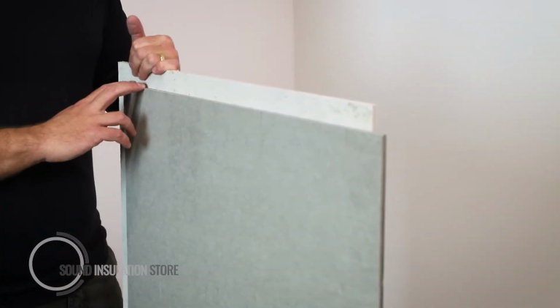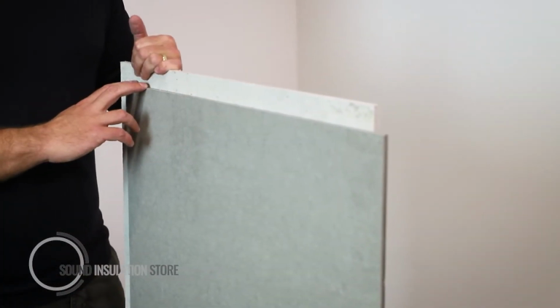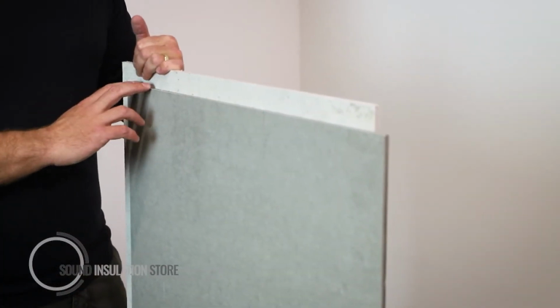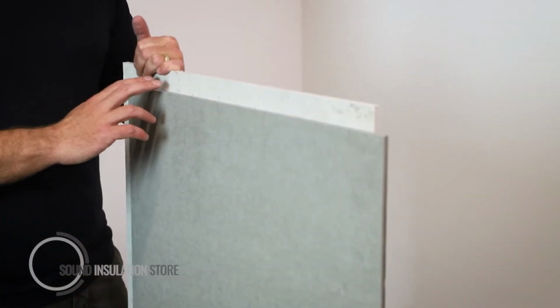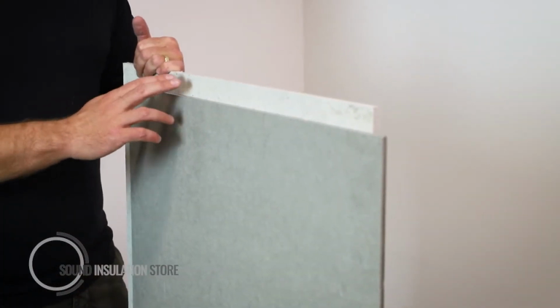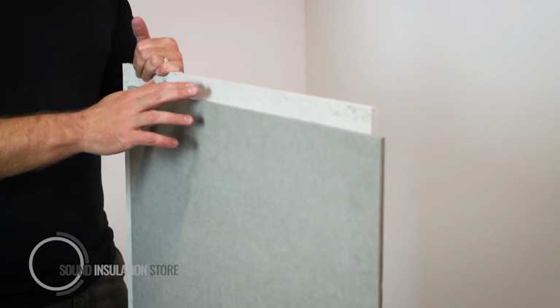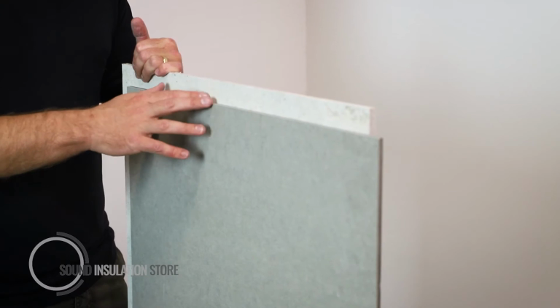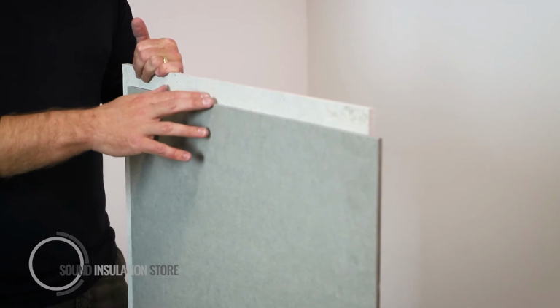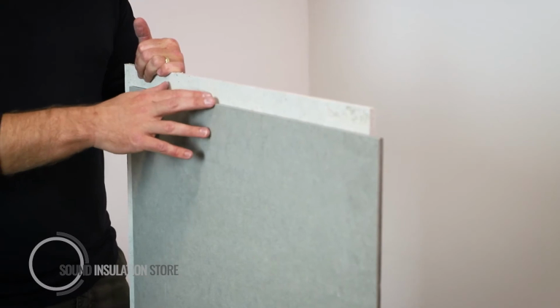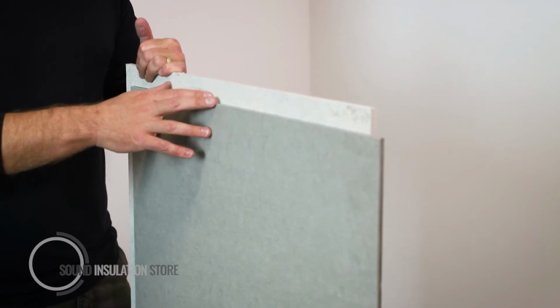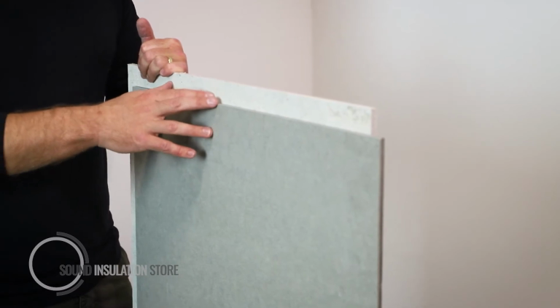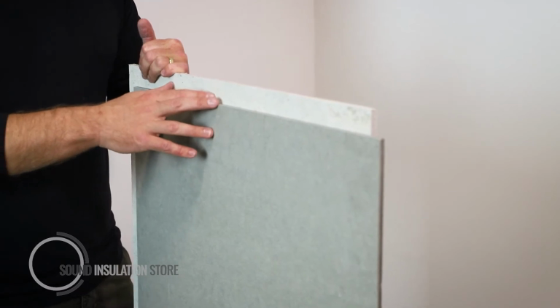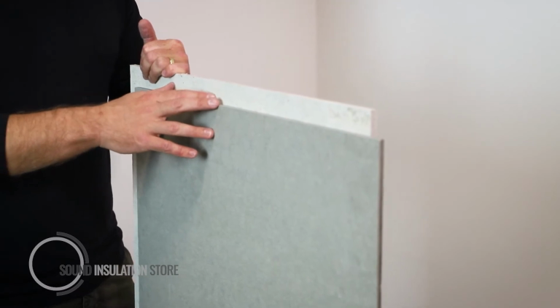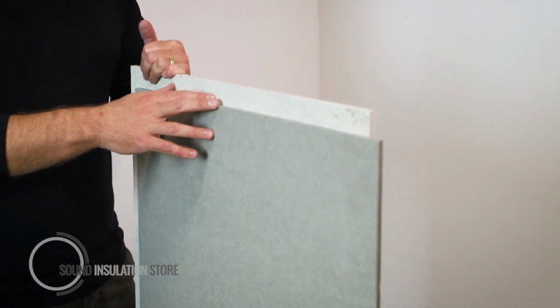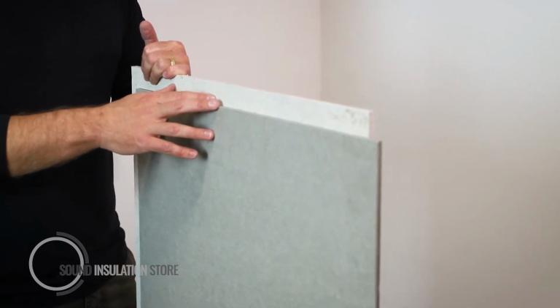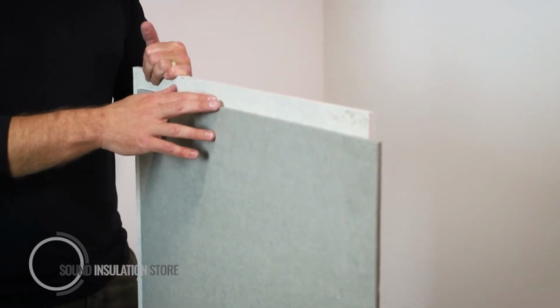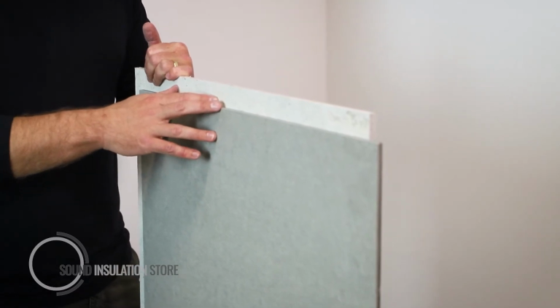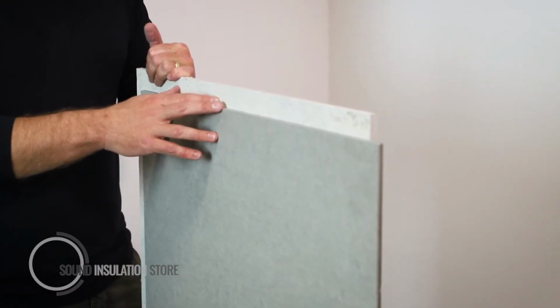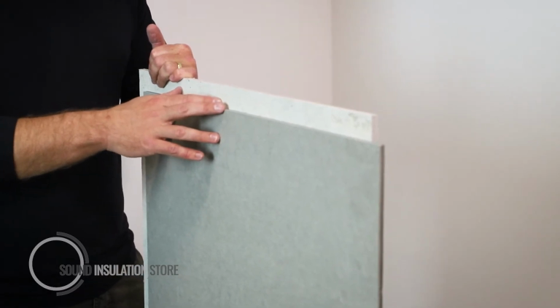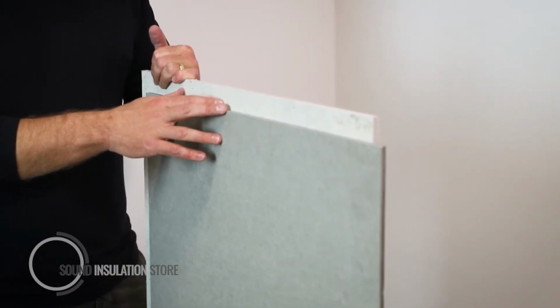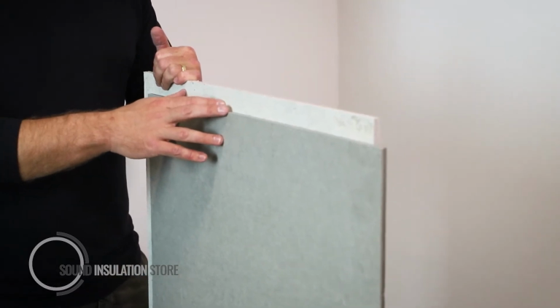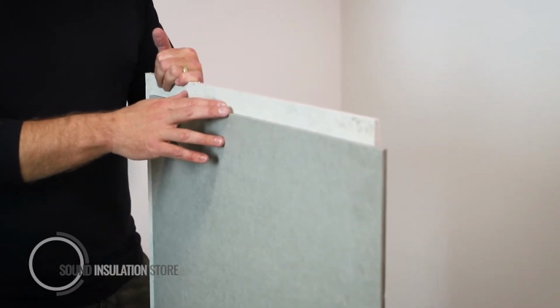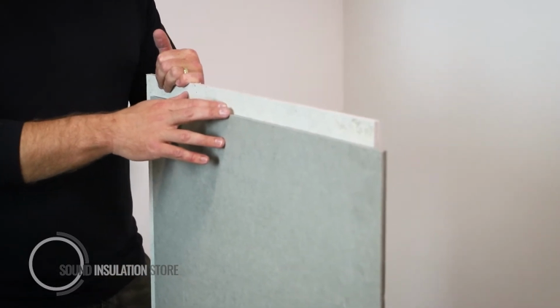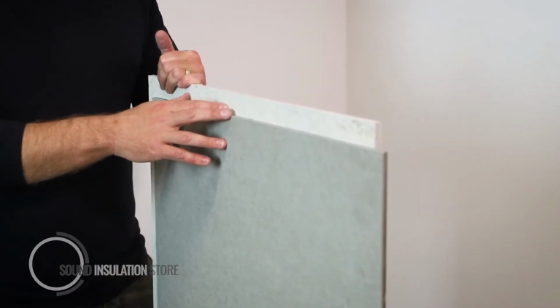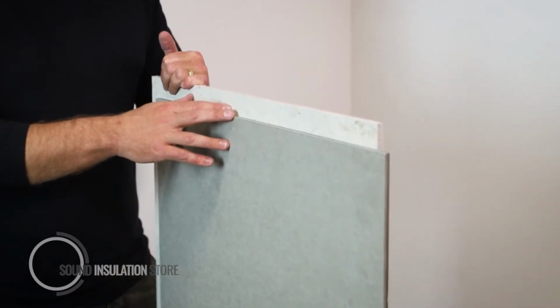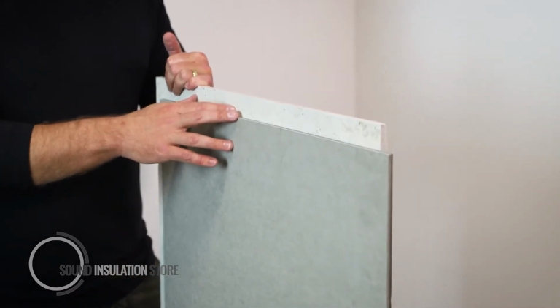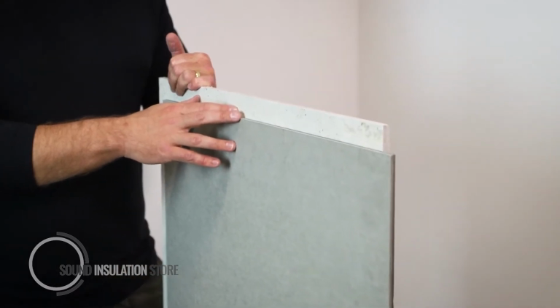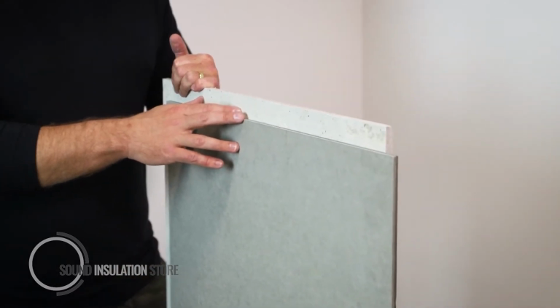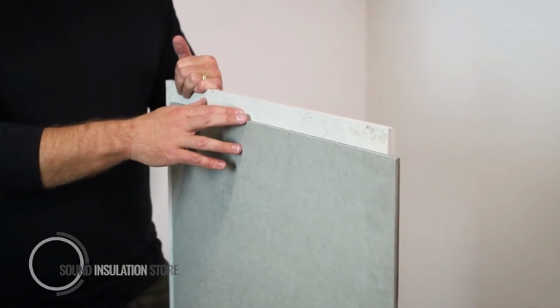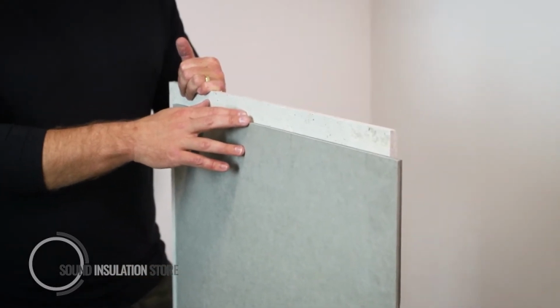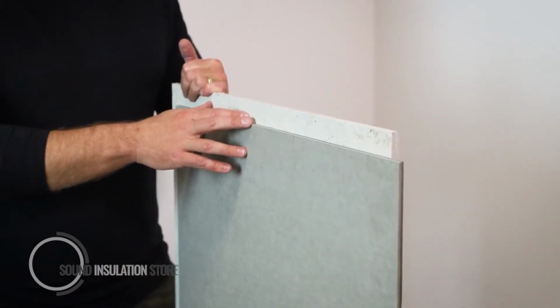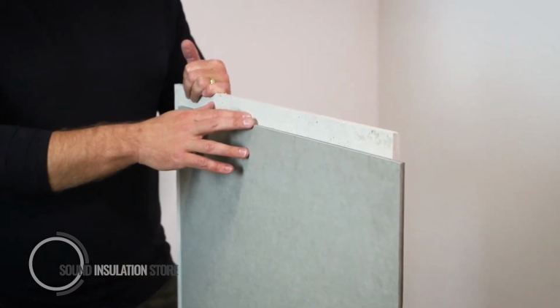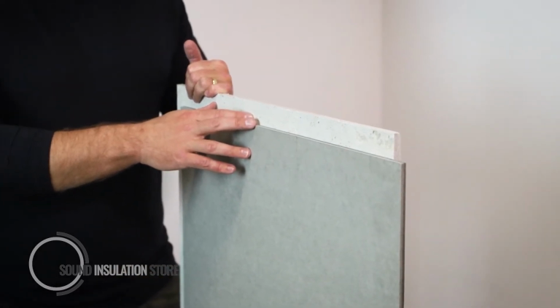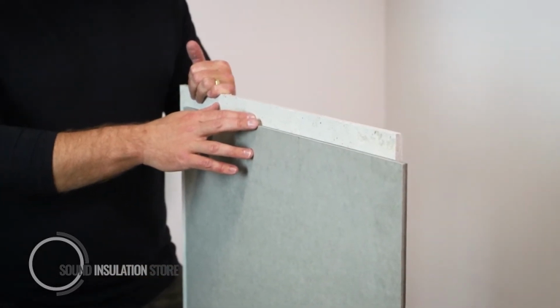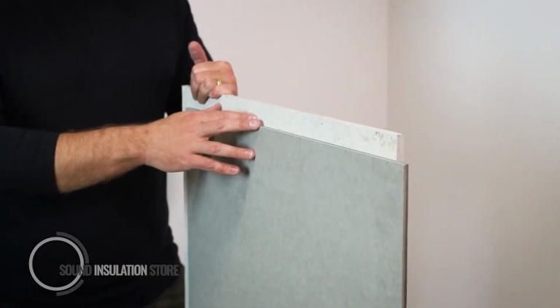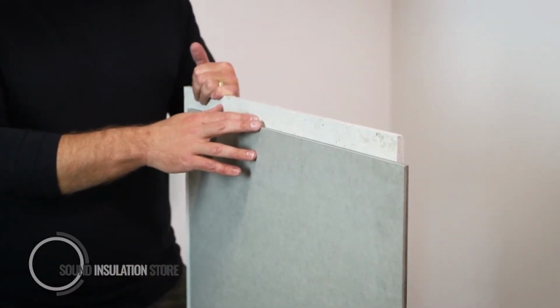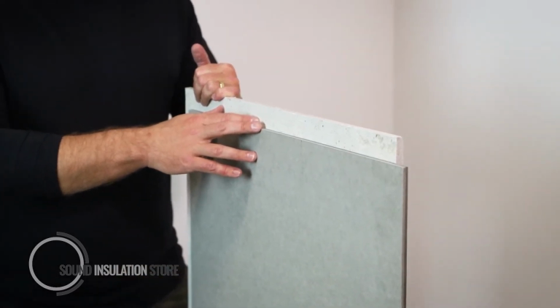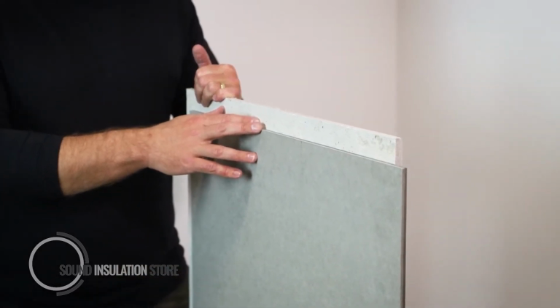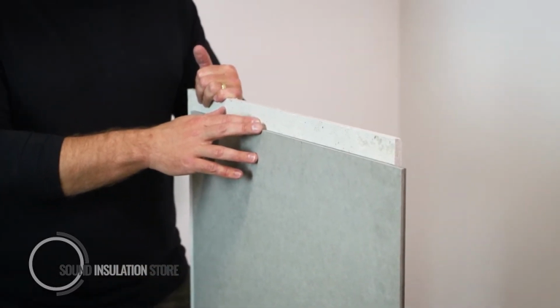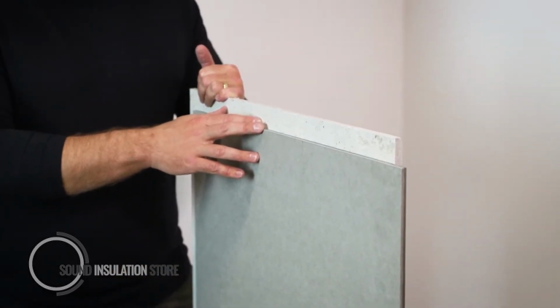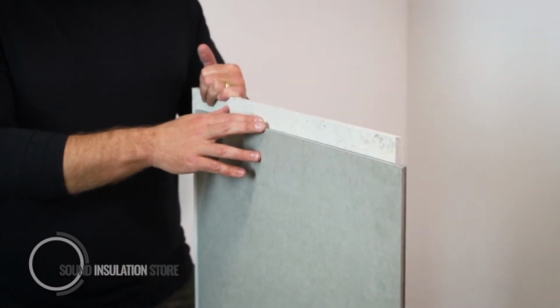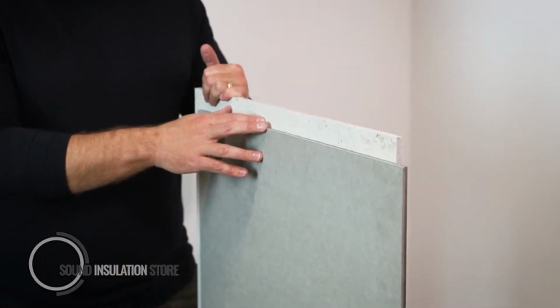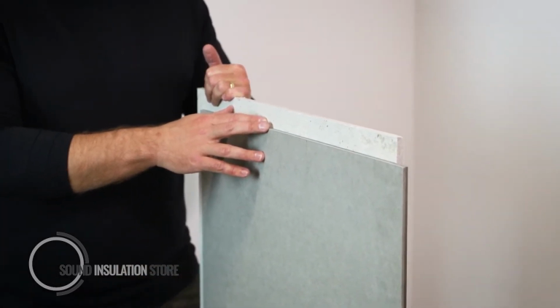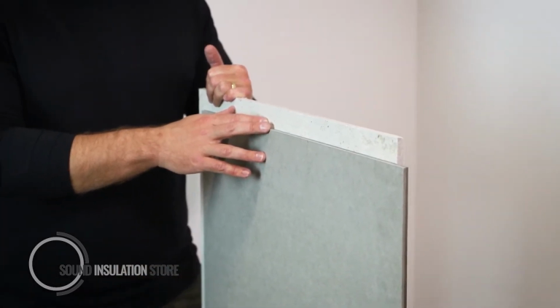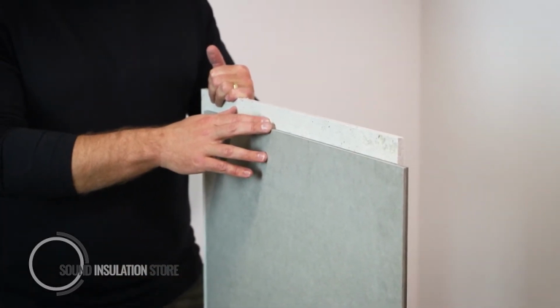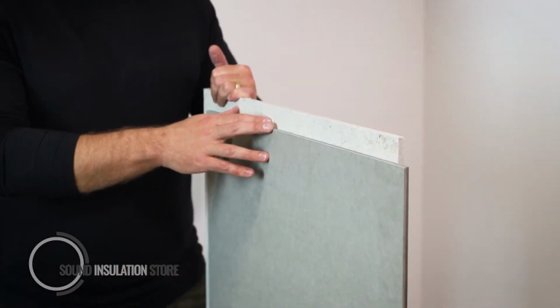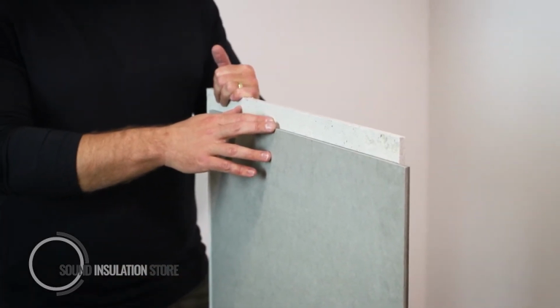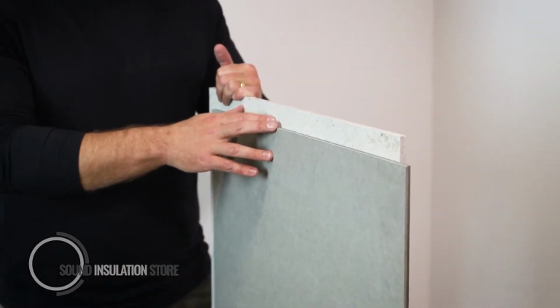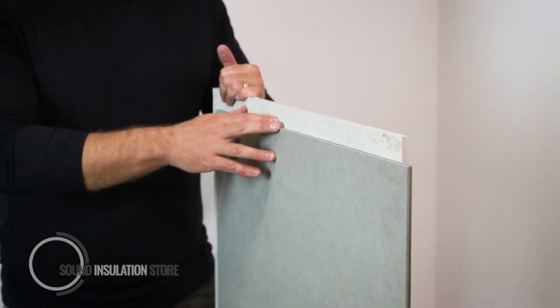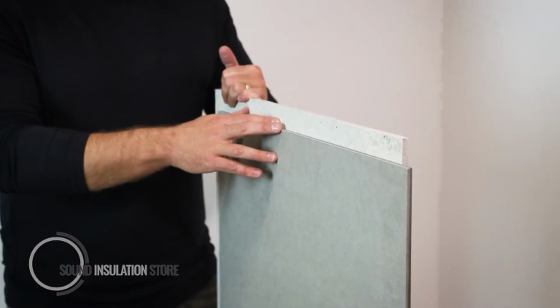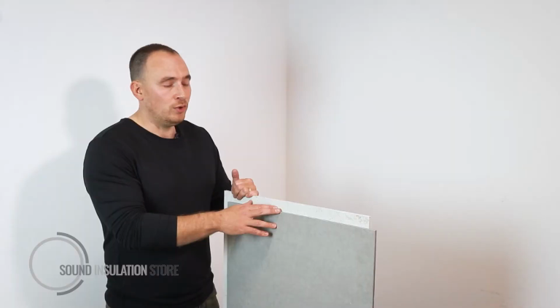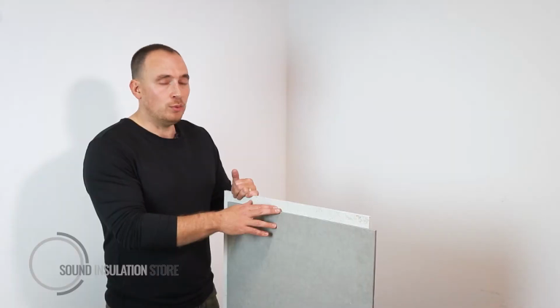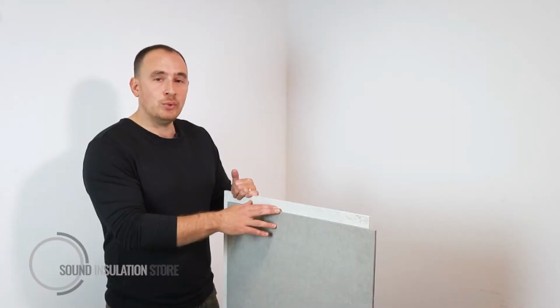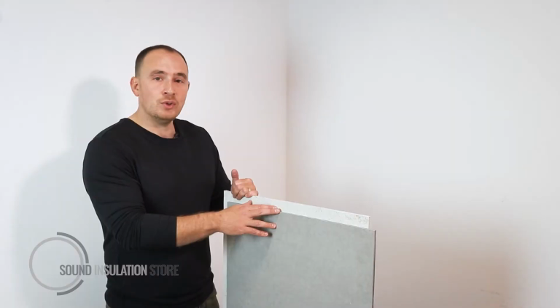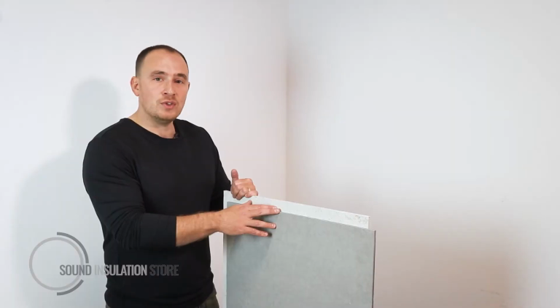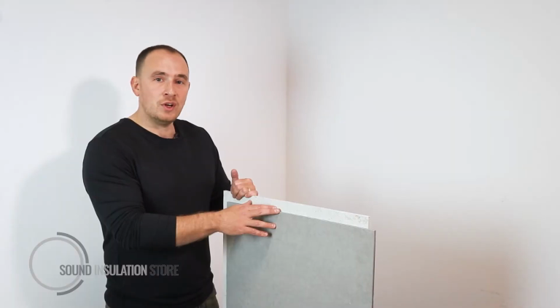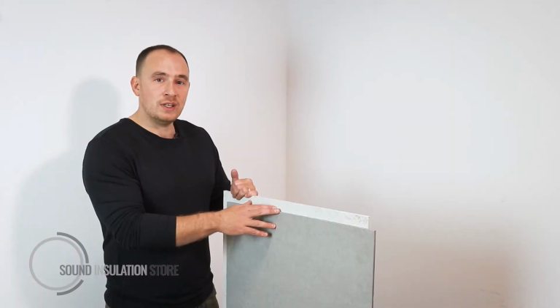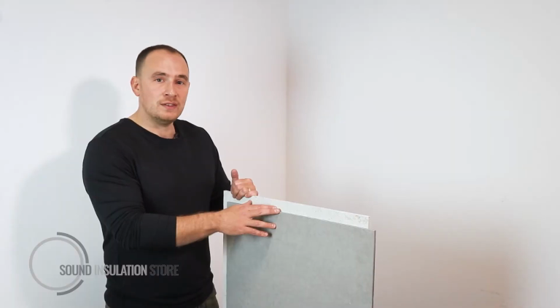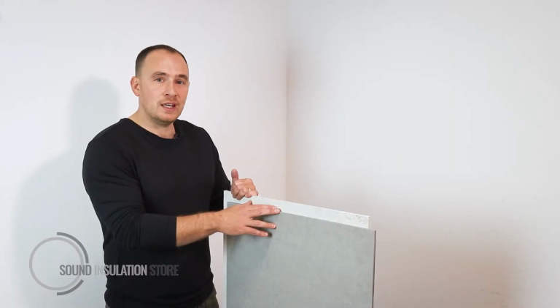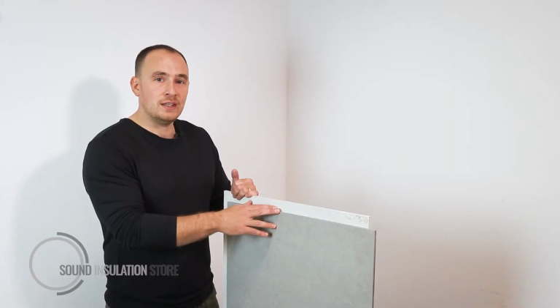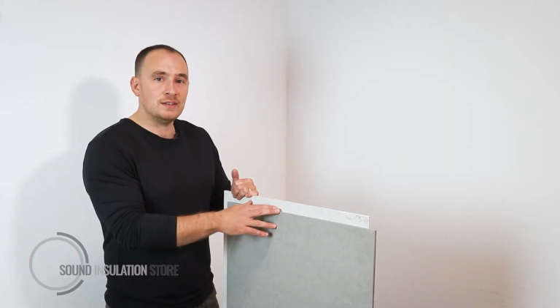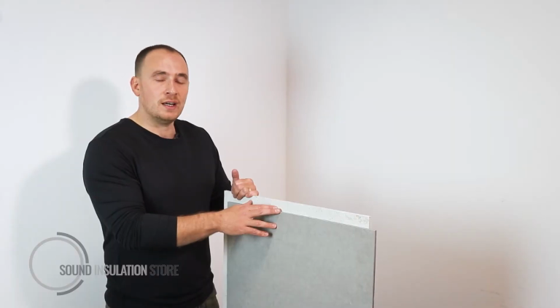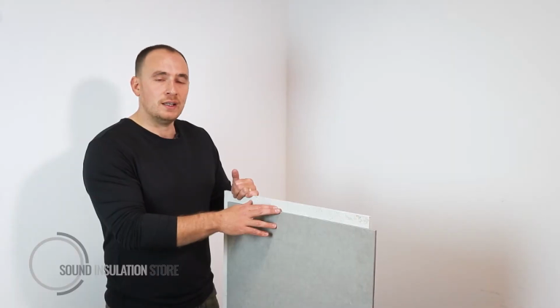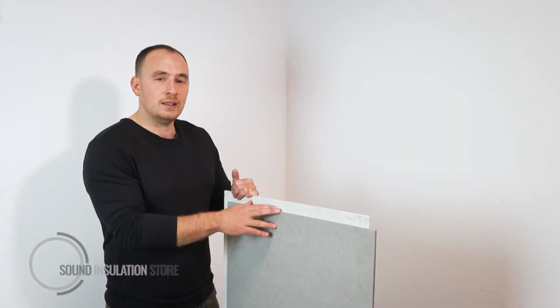Maxi Board has an overlap joint, making sure that the wall or ceiling is completely airtight with the boards locking together tightly.